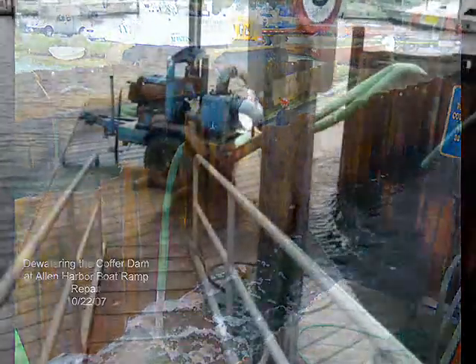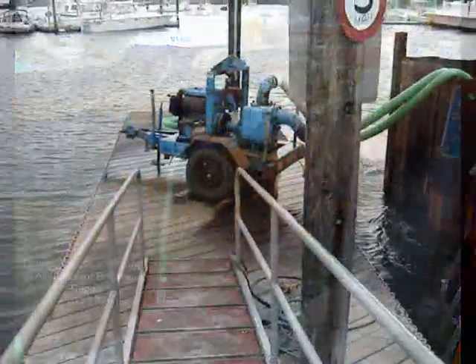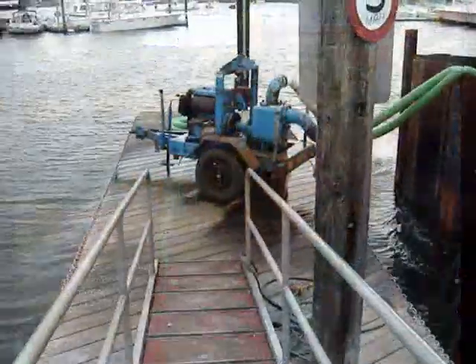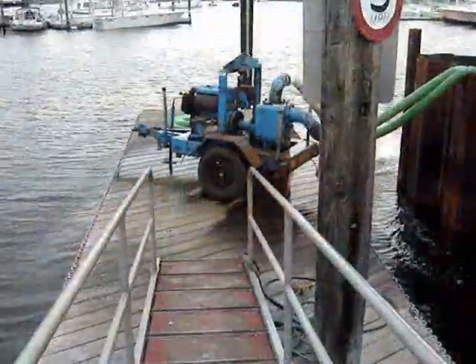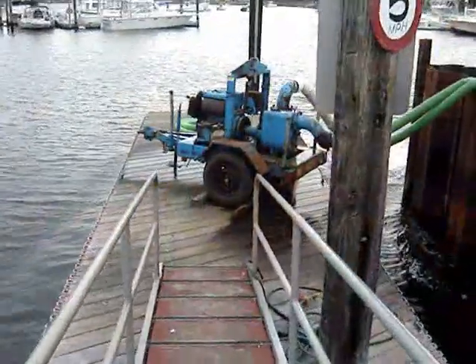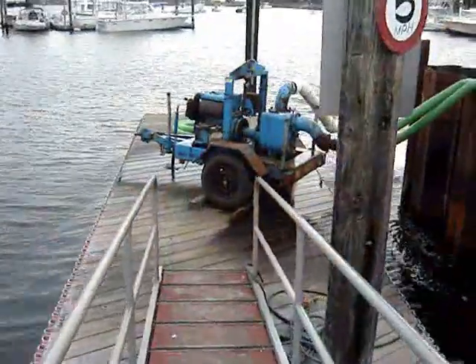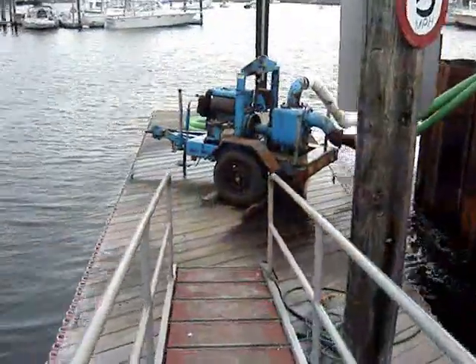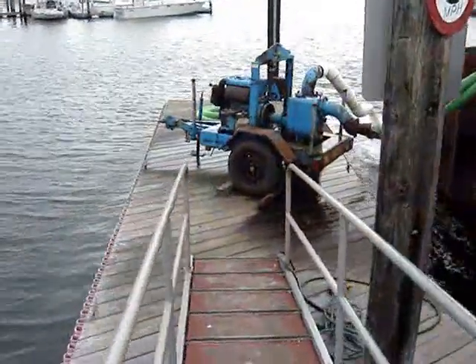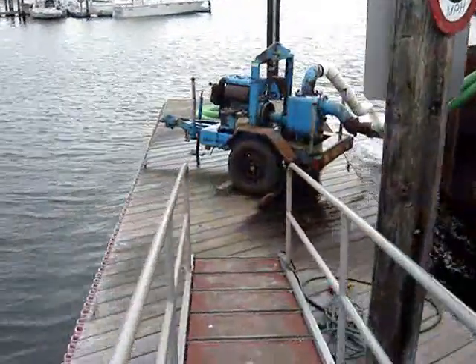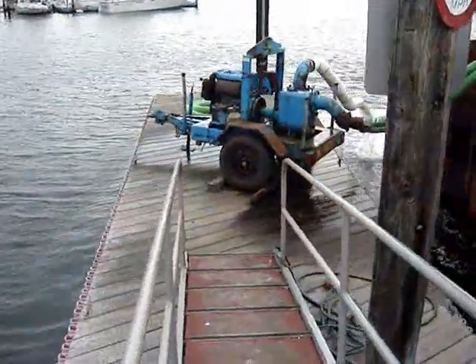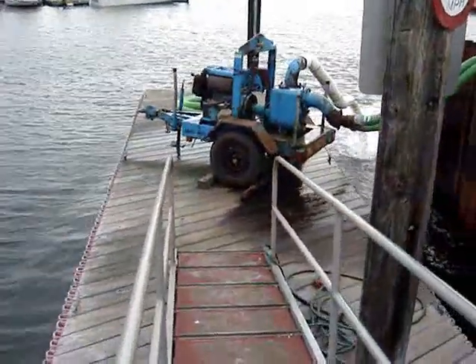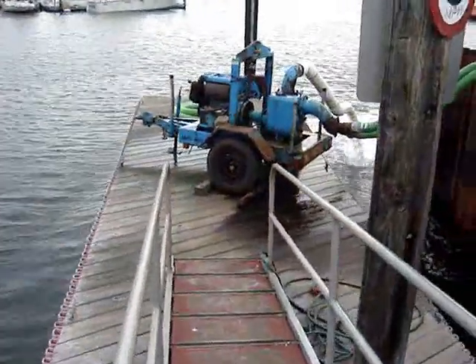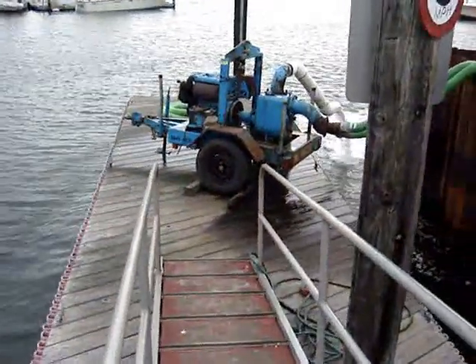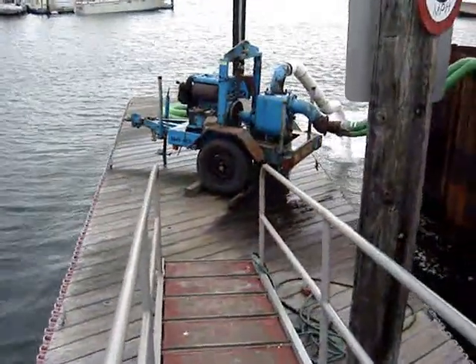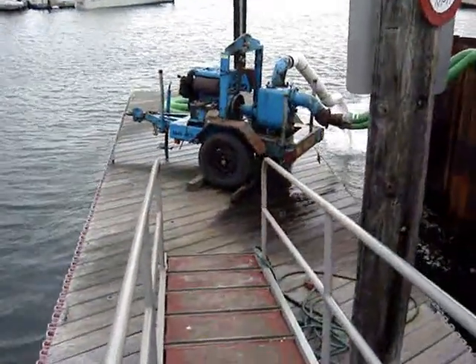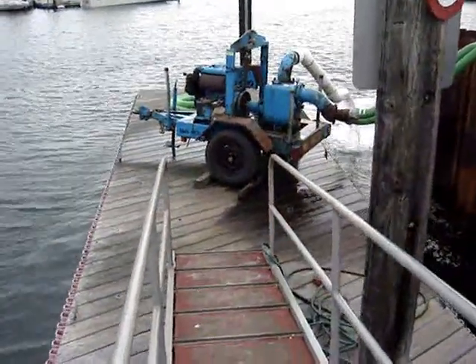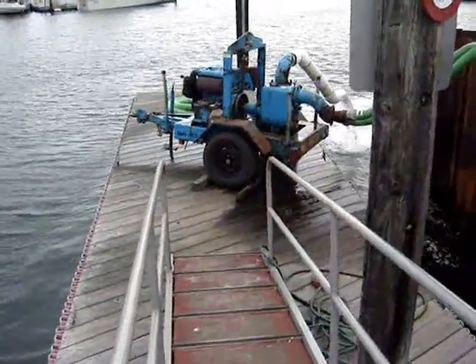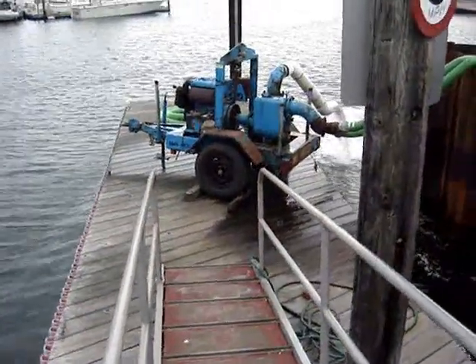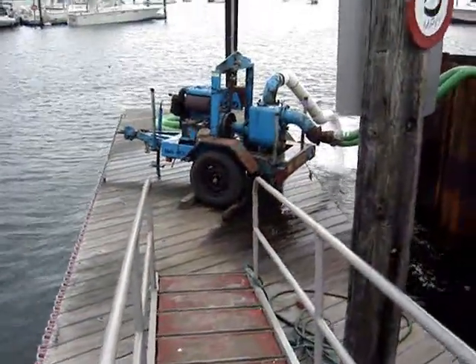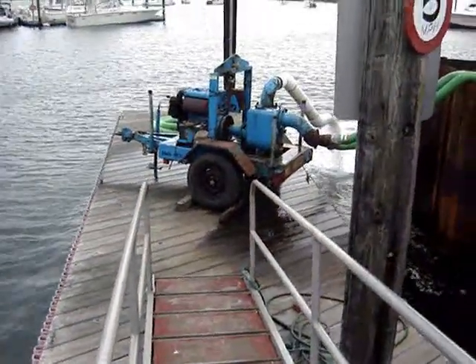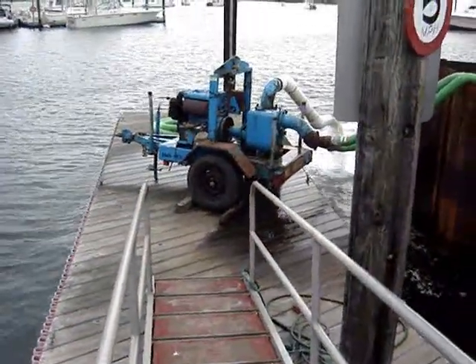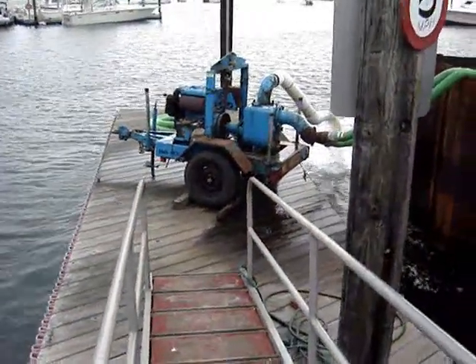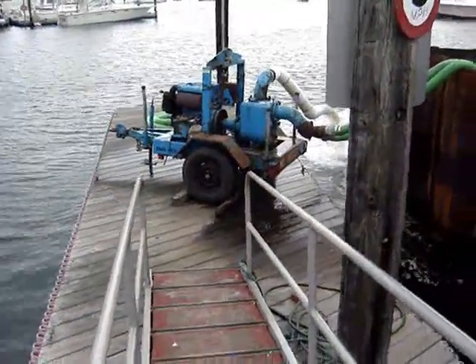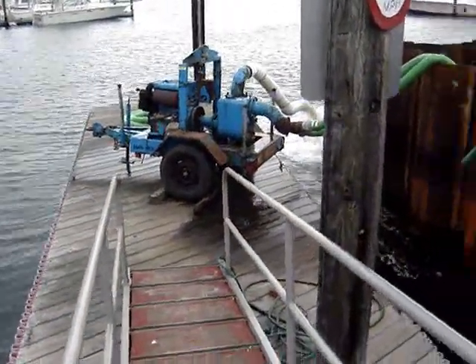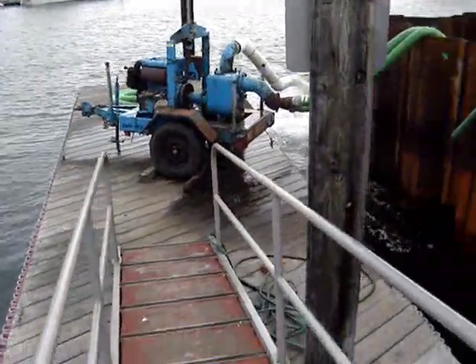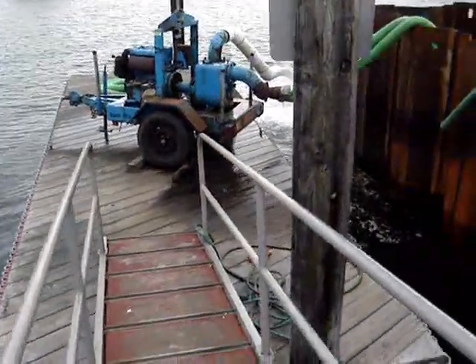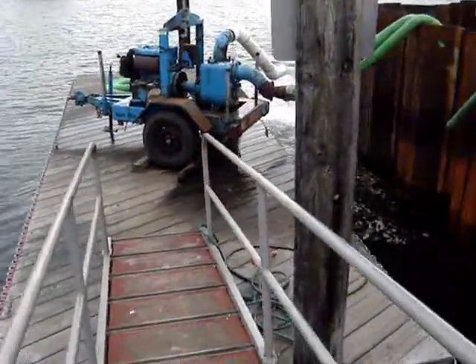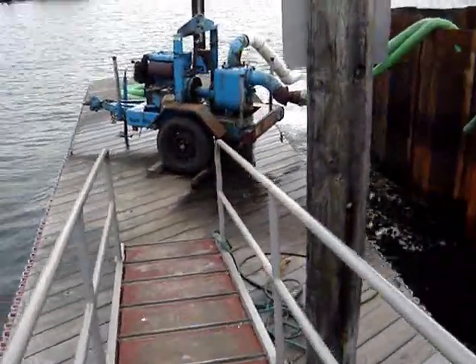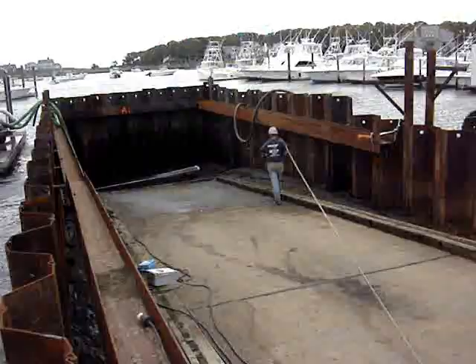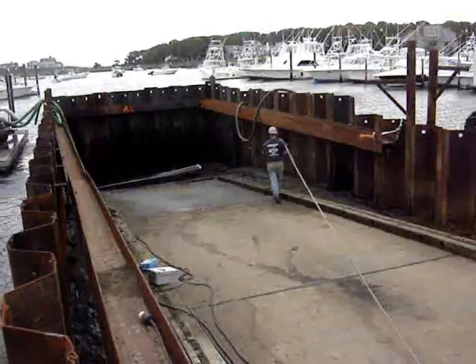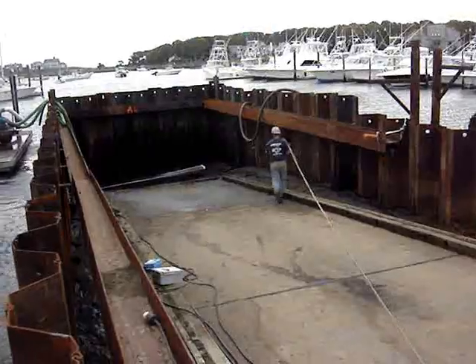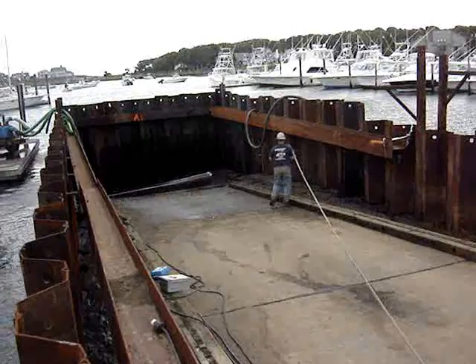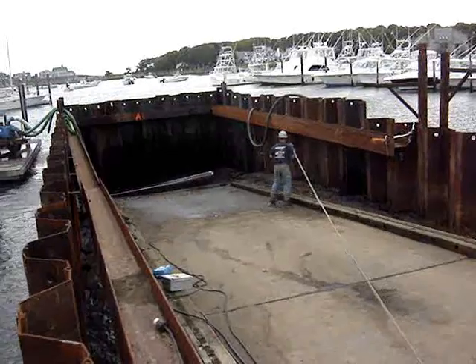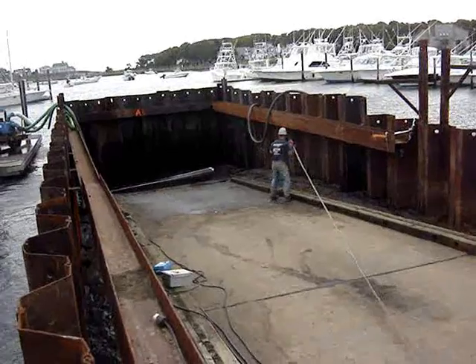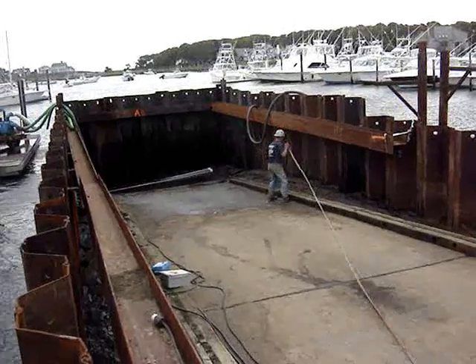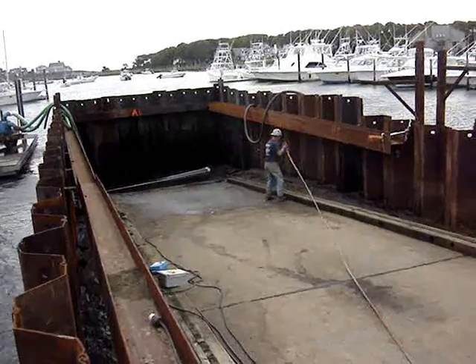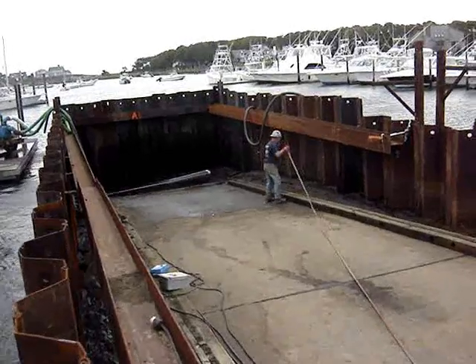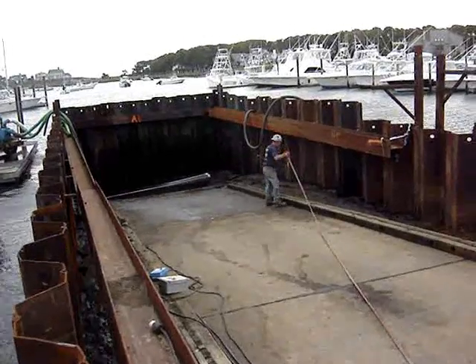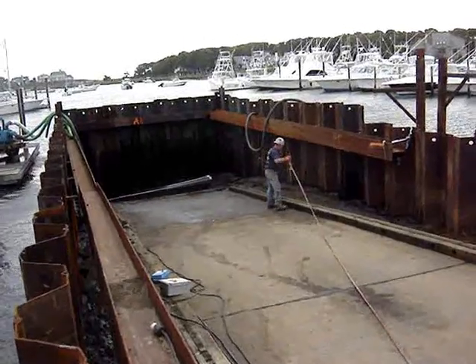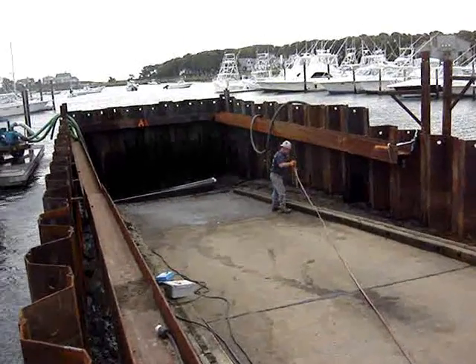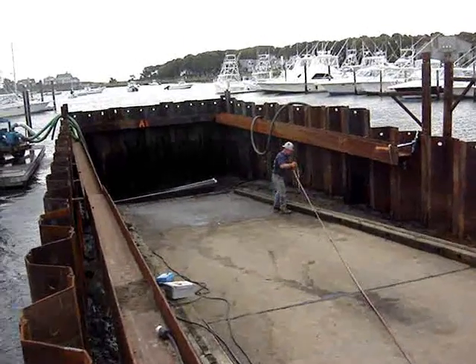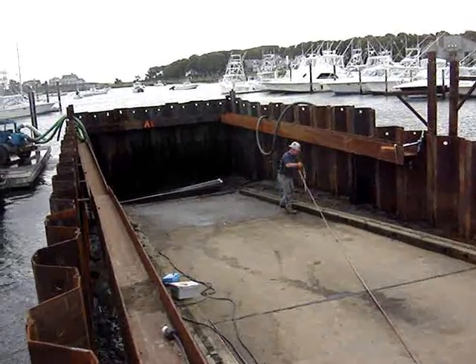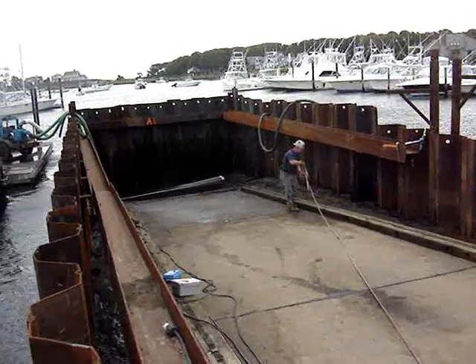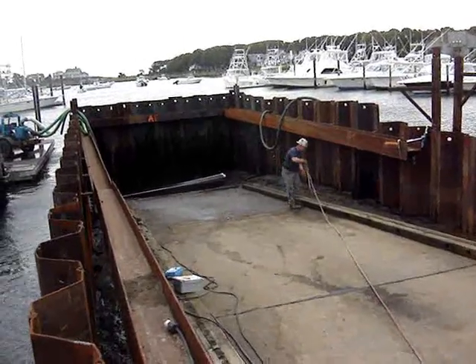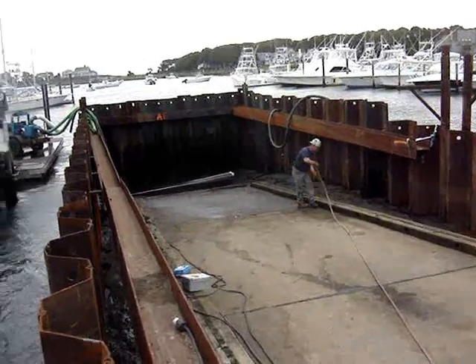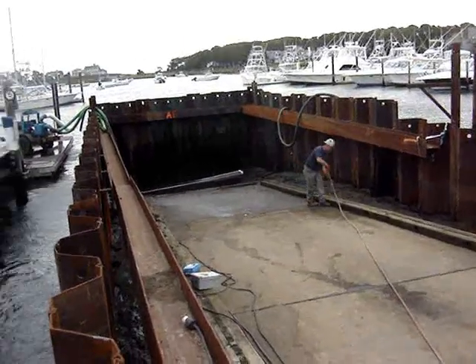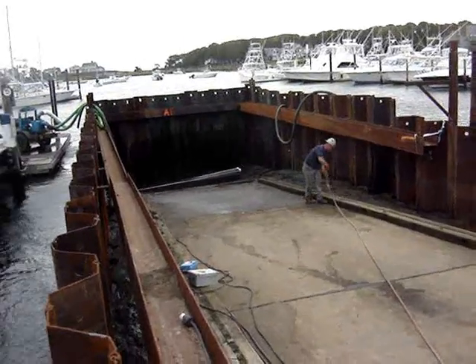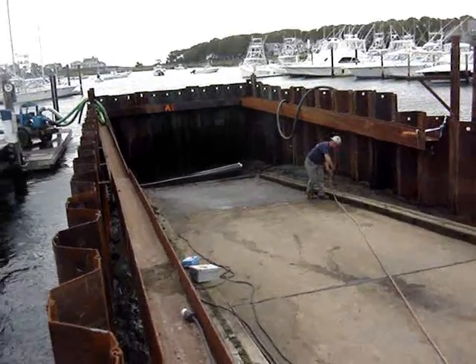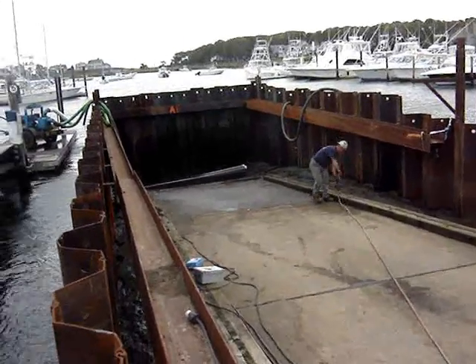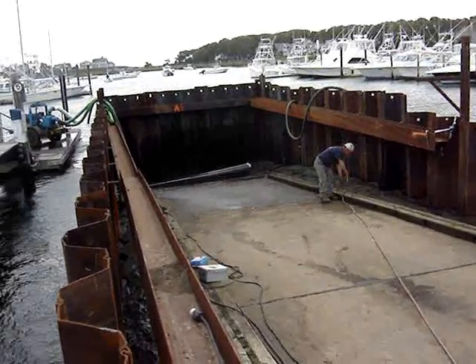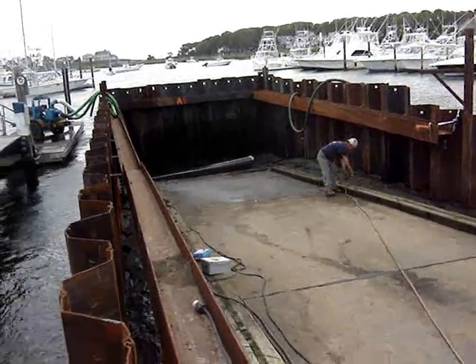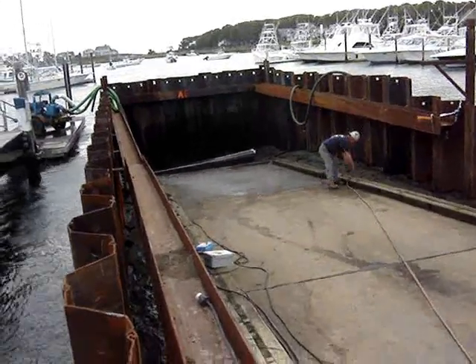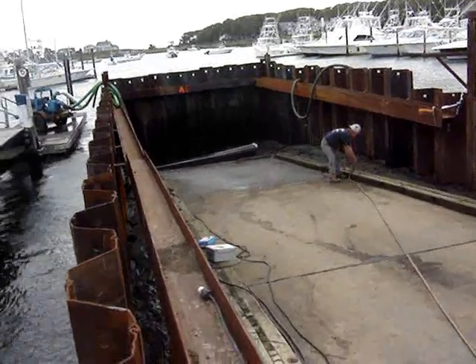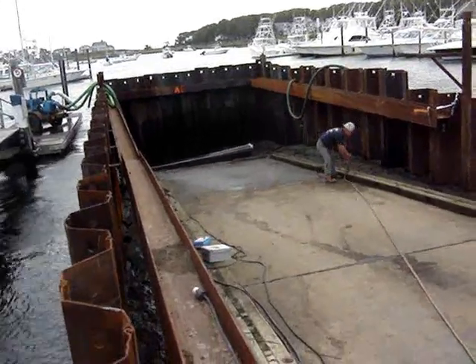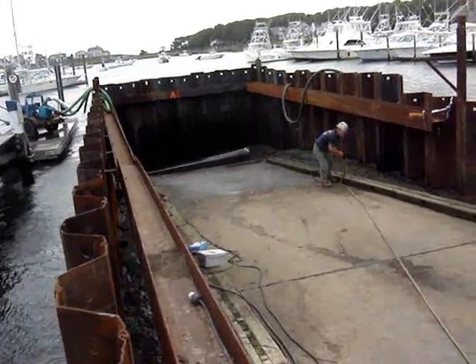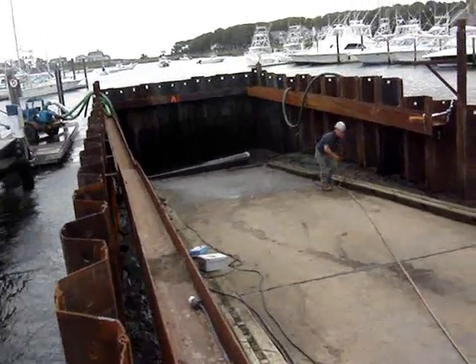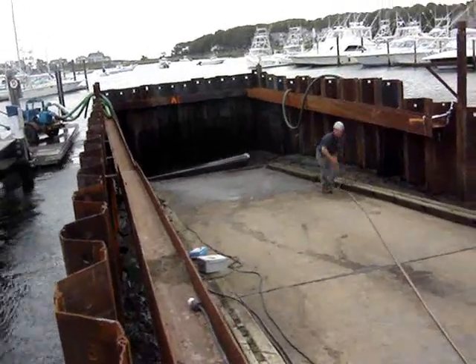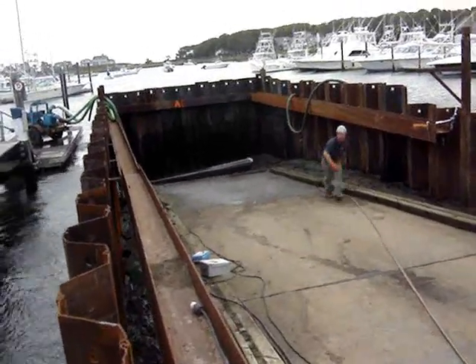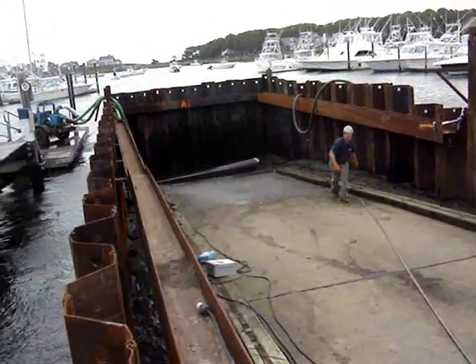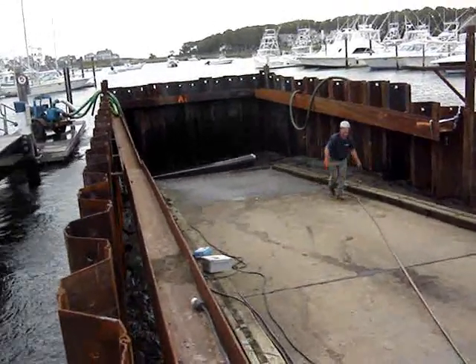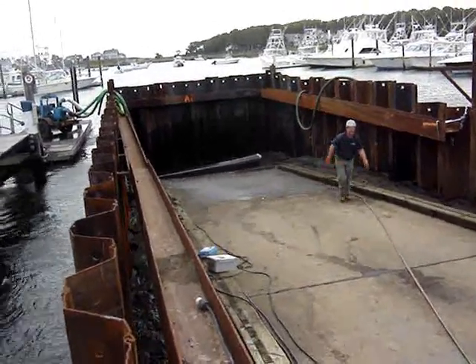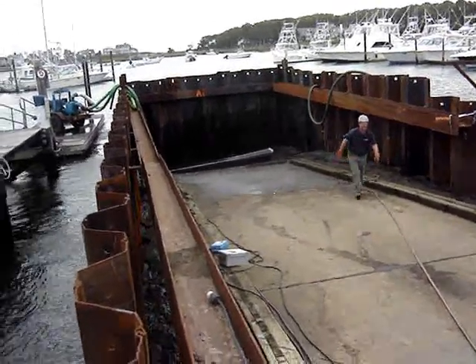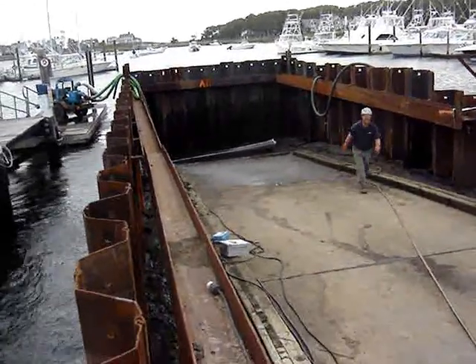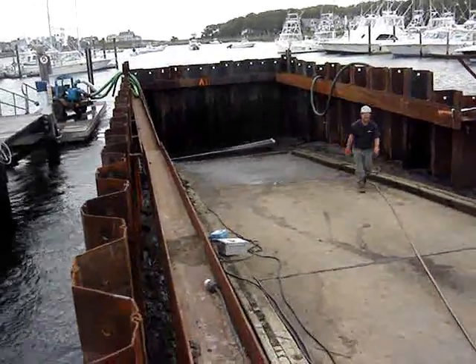Here we are at the end of the dock in the lower area, doing a little work on the side. They're drying it out.